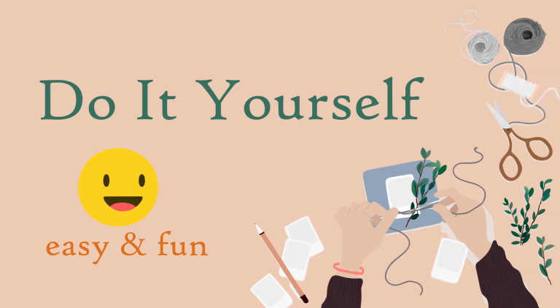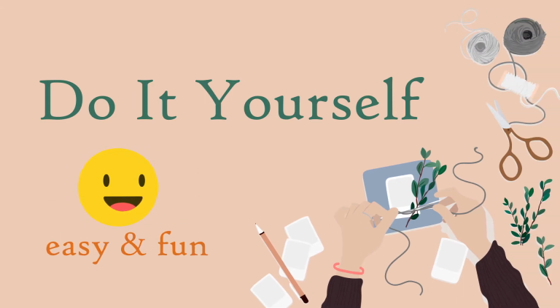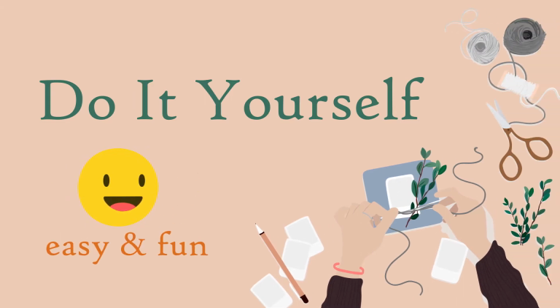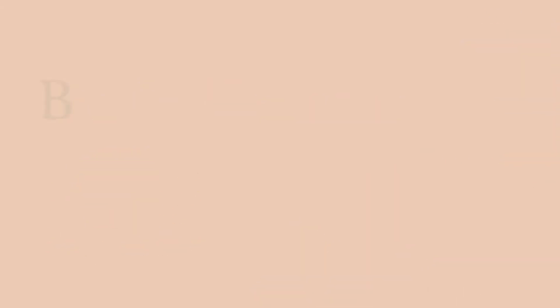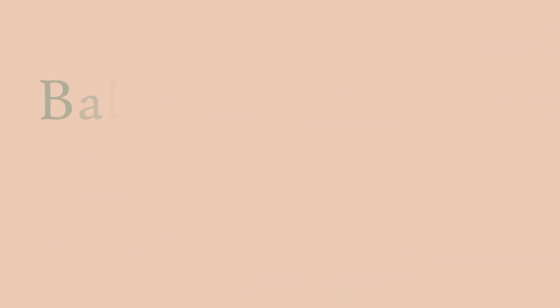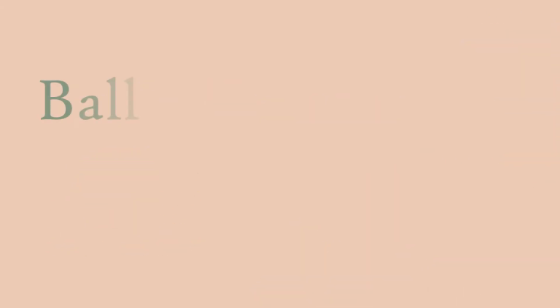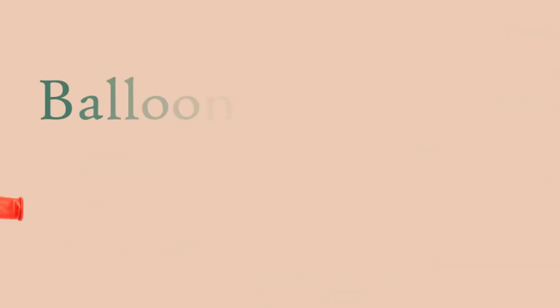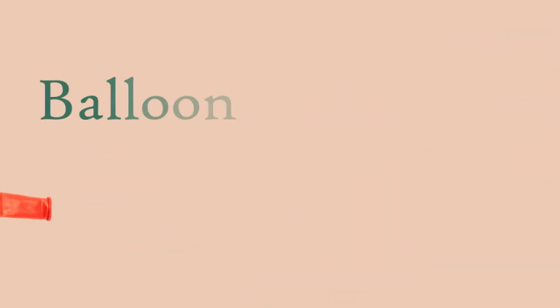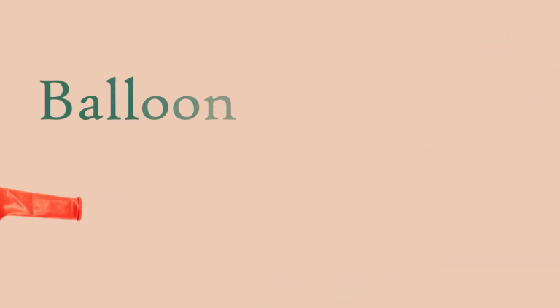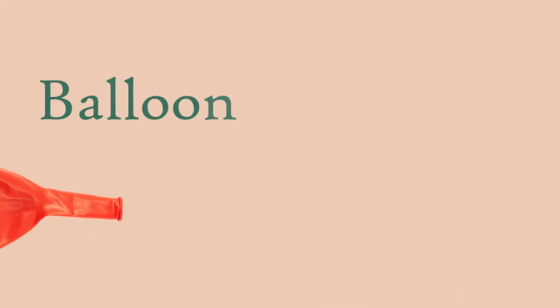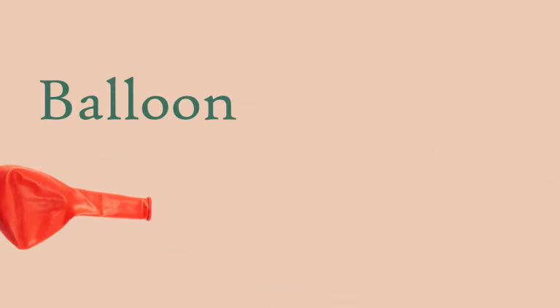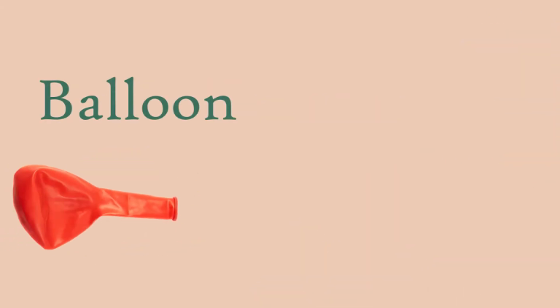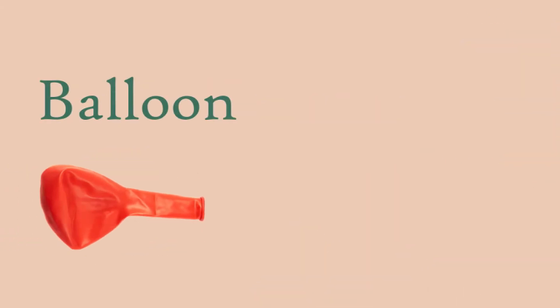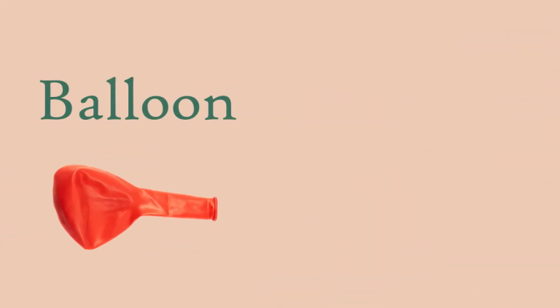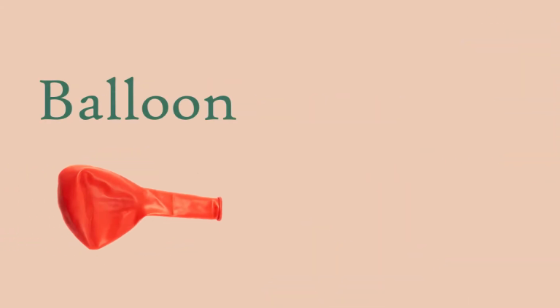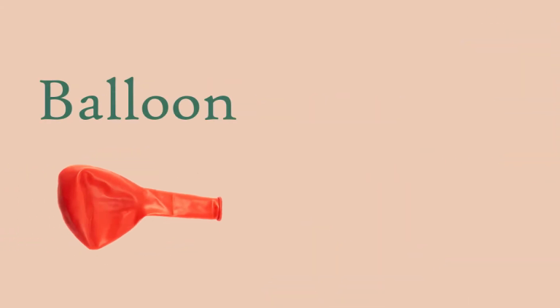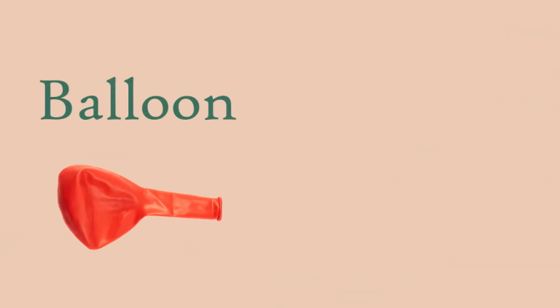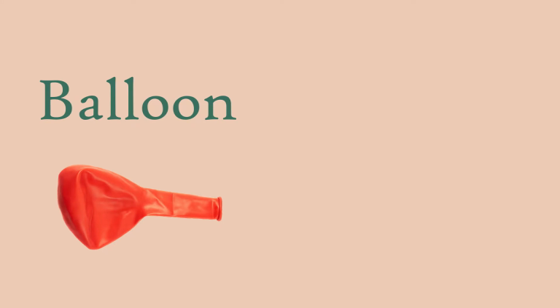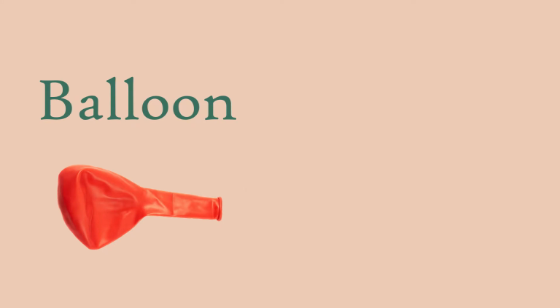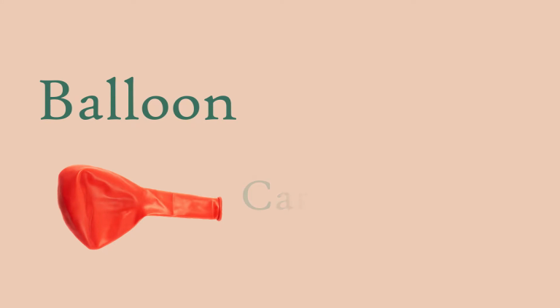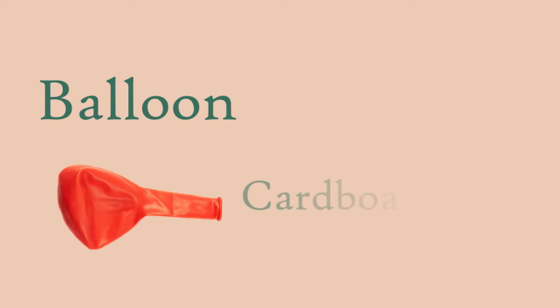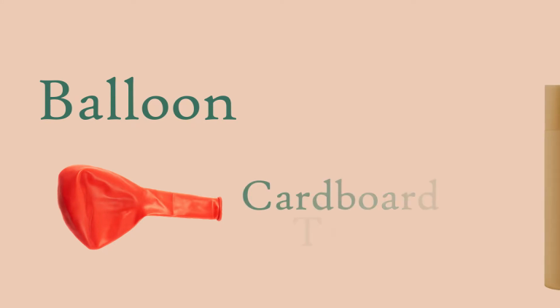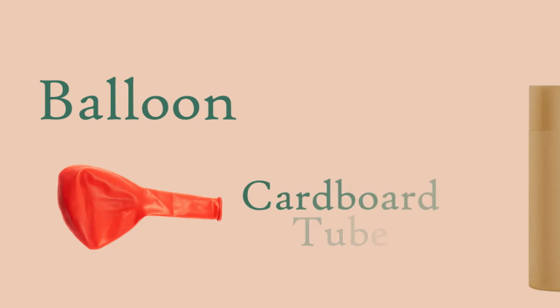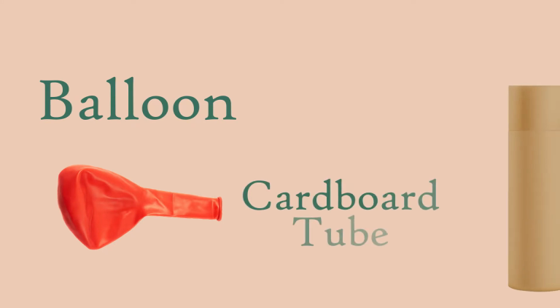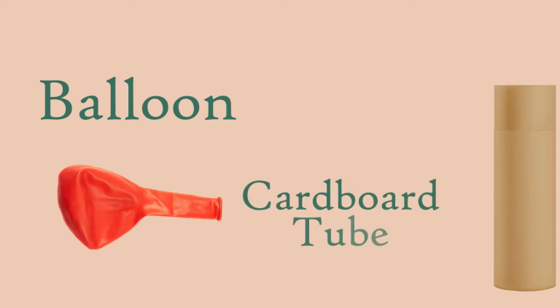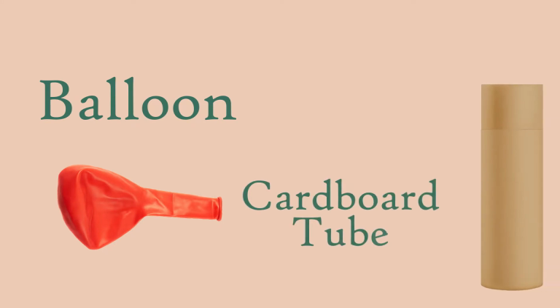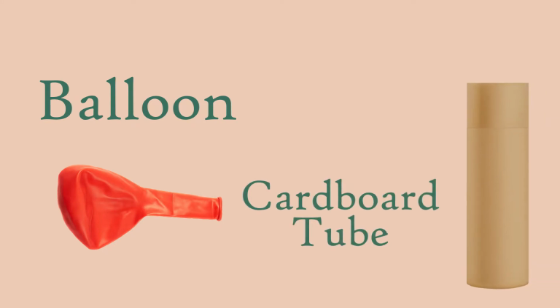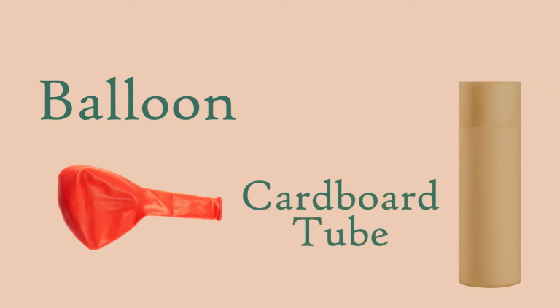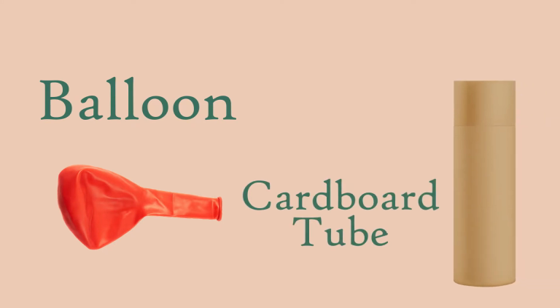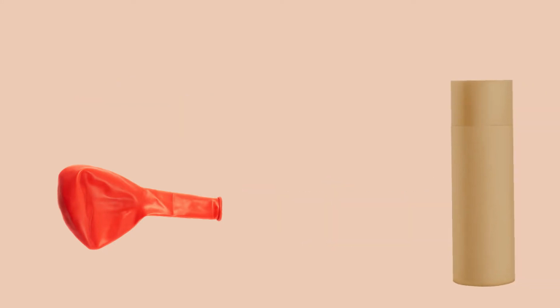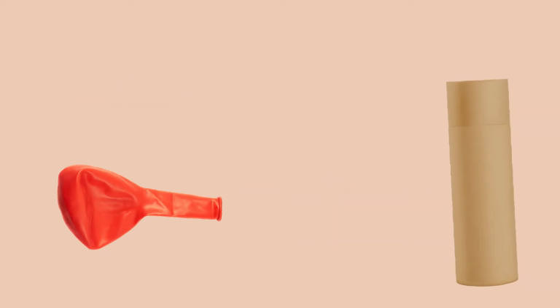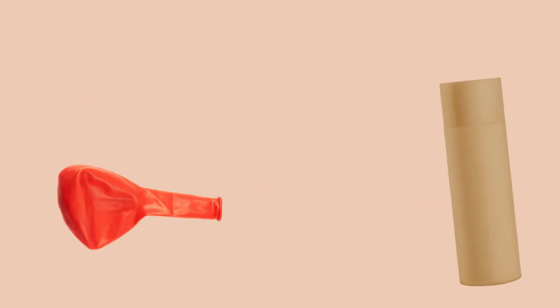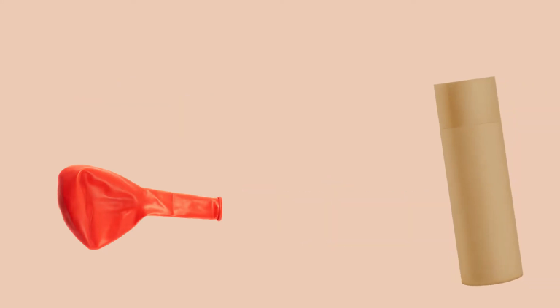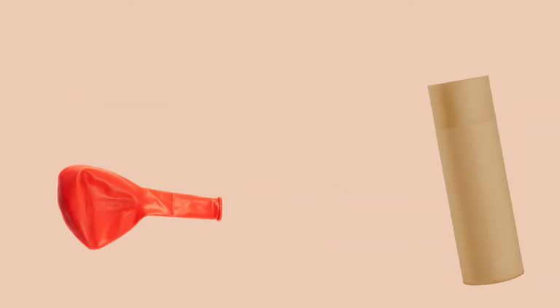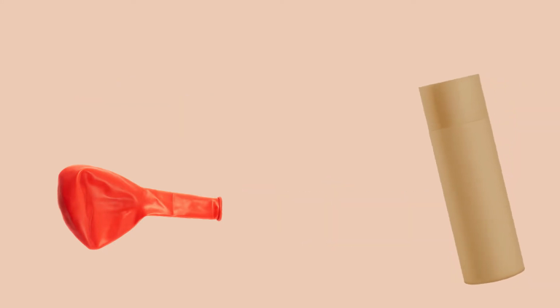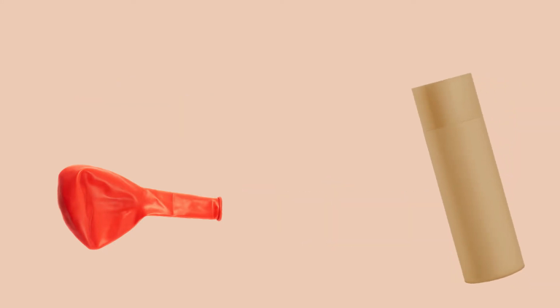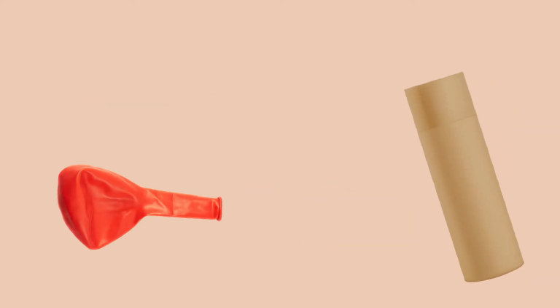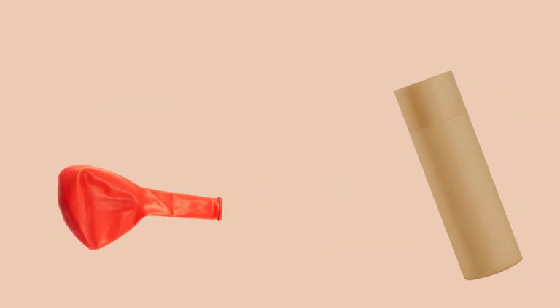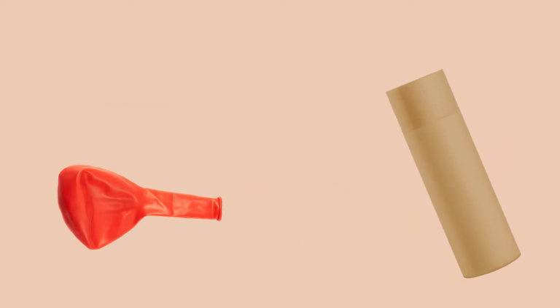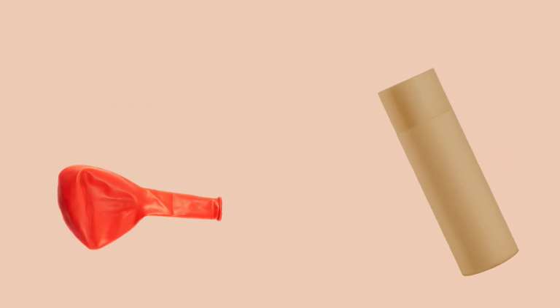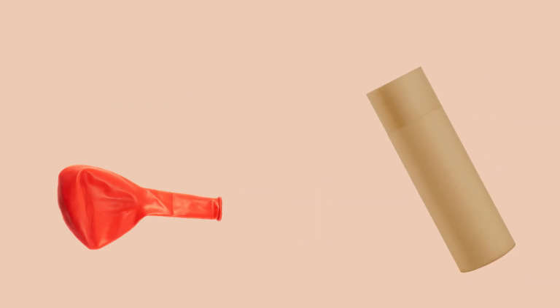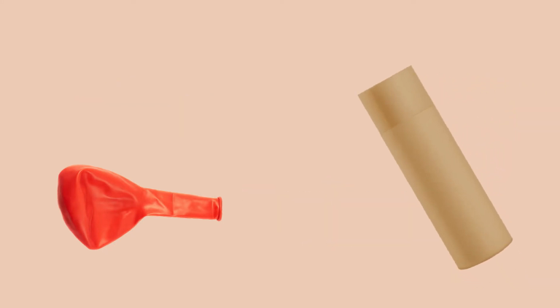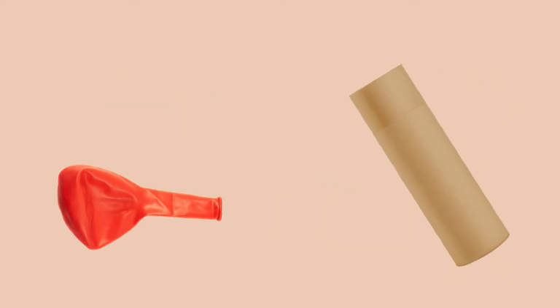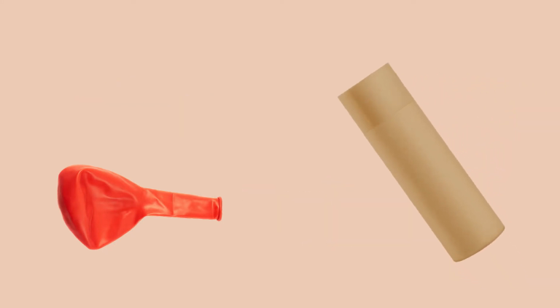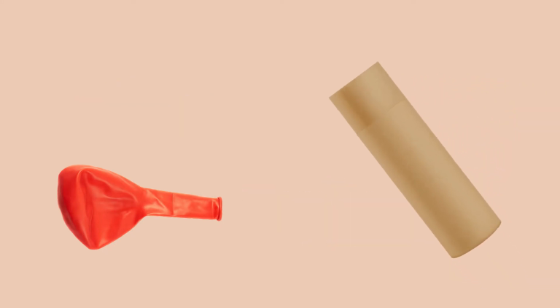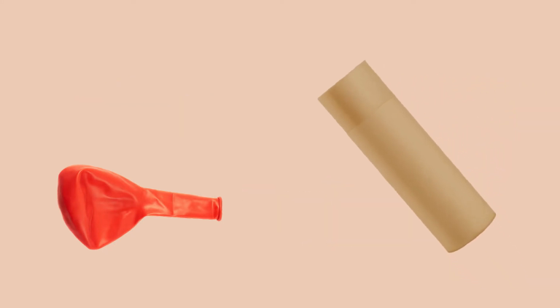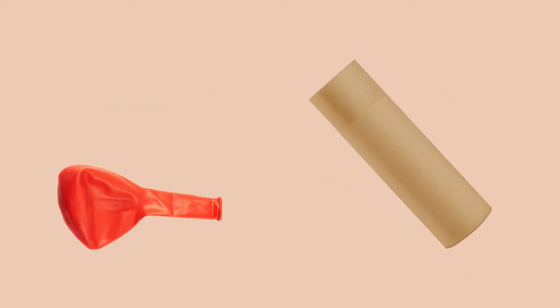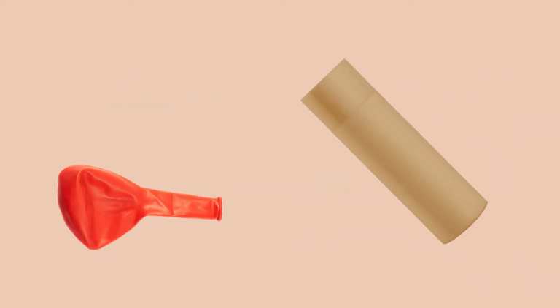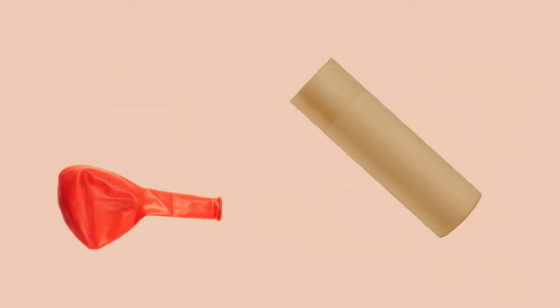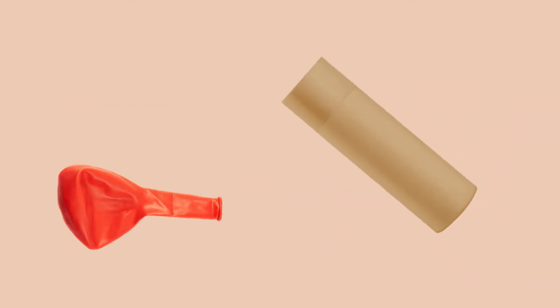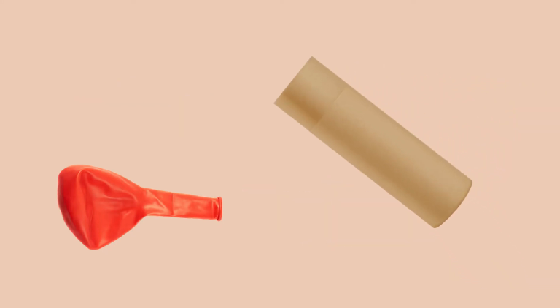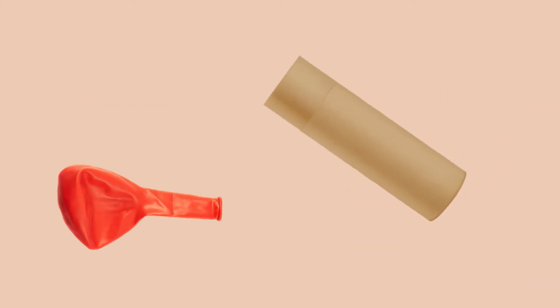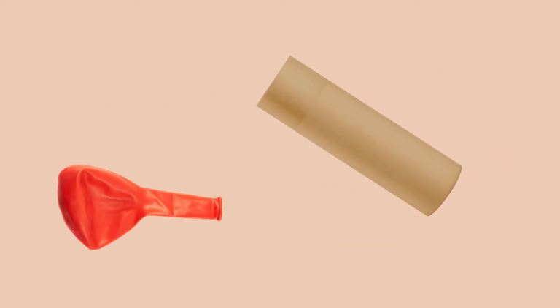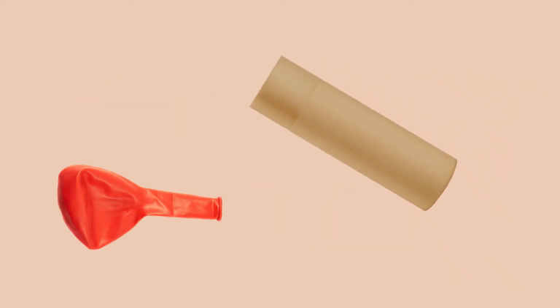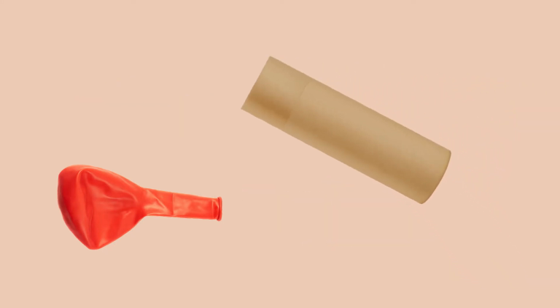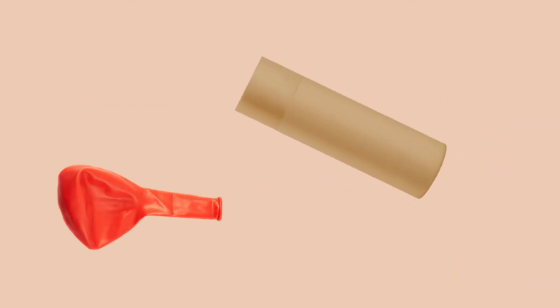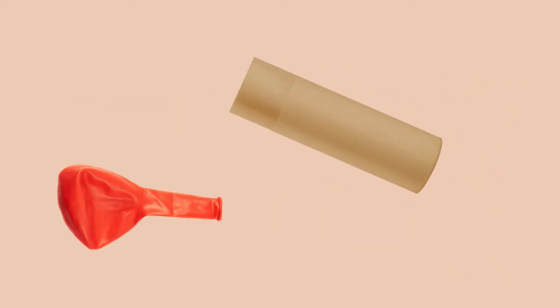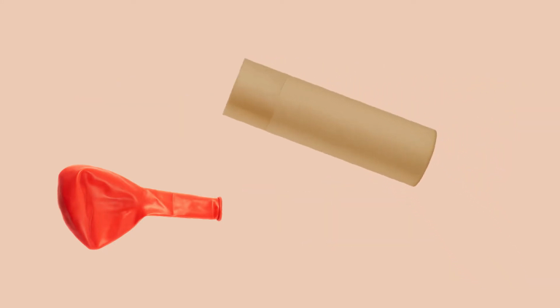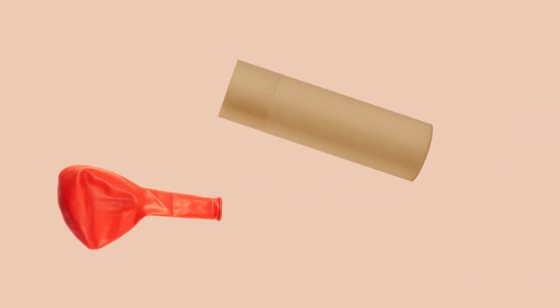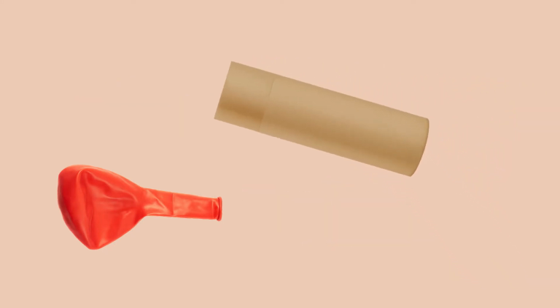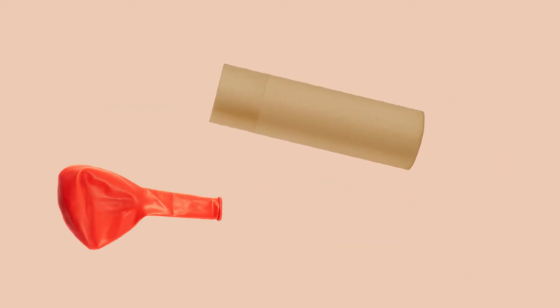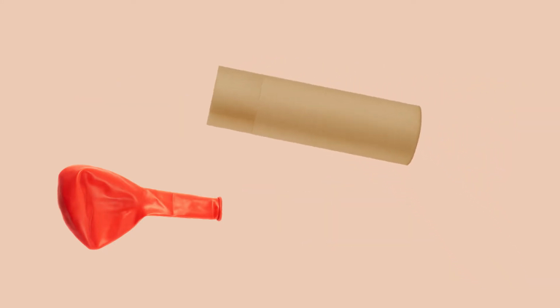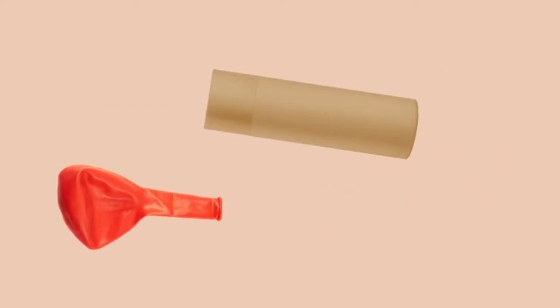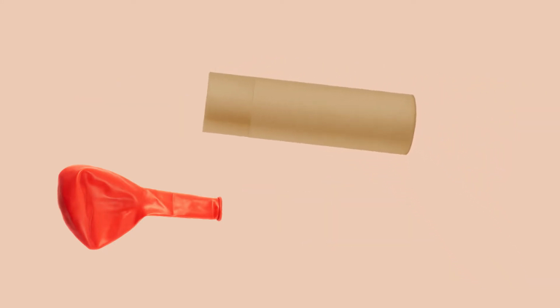All you need is a balloon and a cardboard tube. Take a cardboard tube like that of a toilet paper roll.